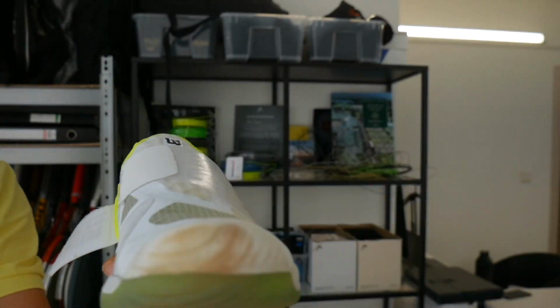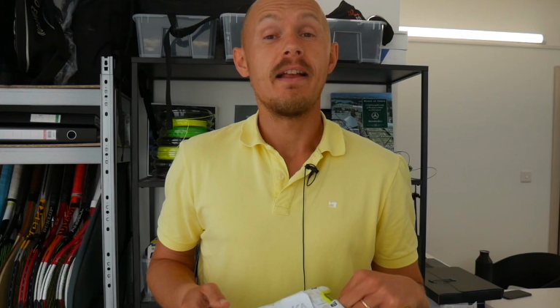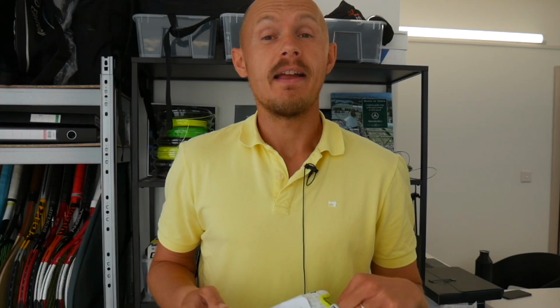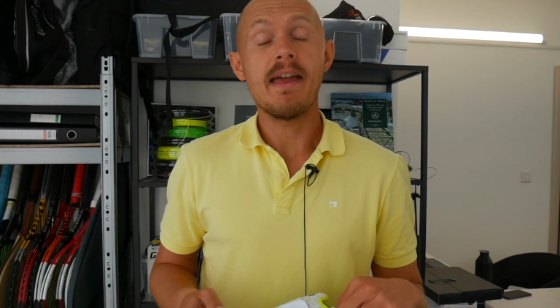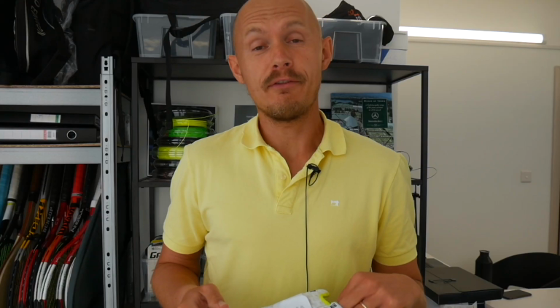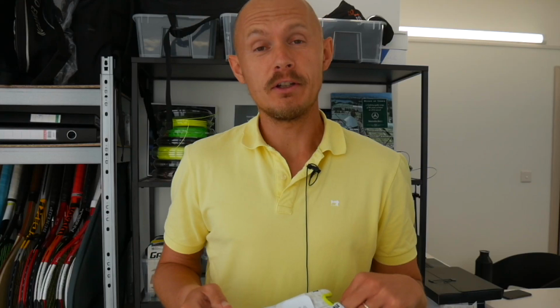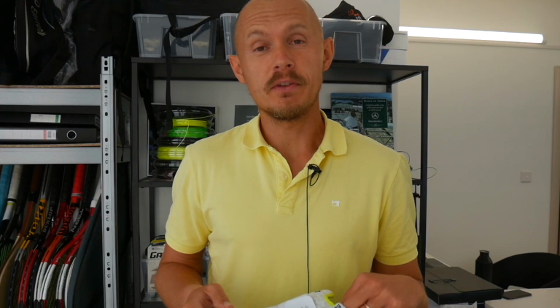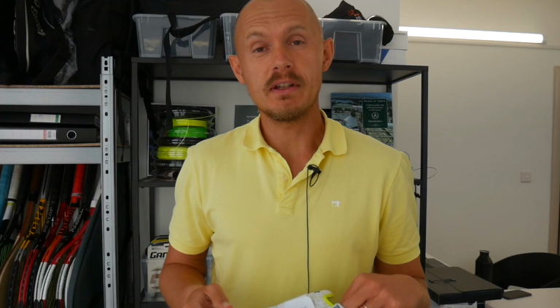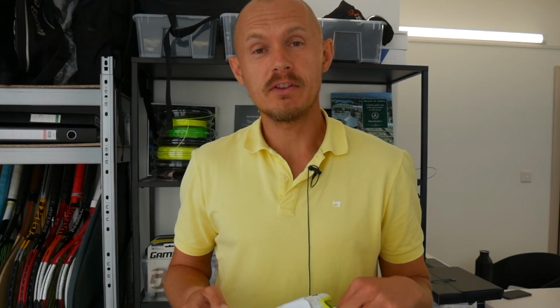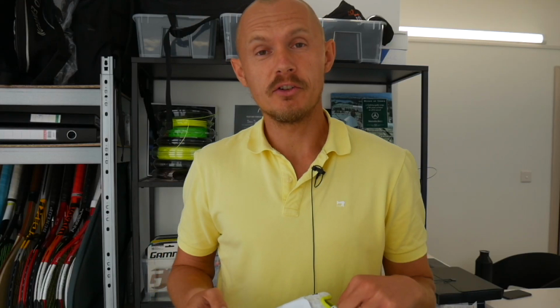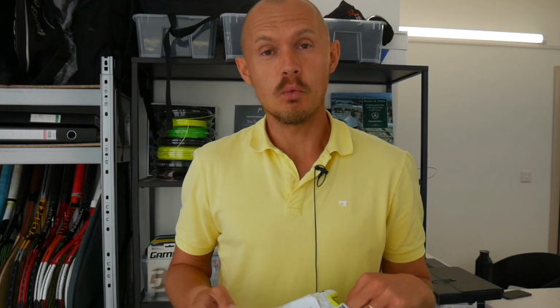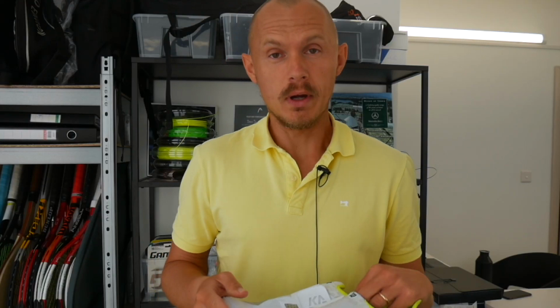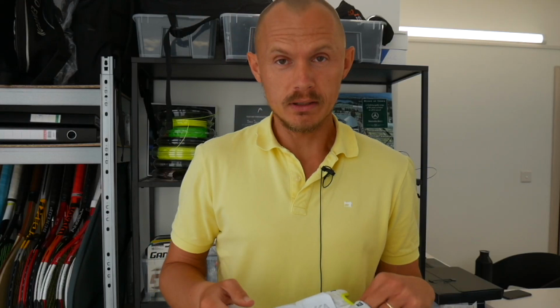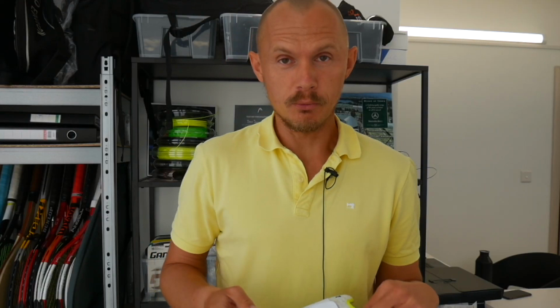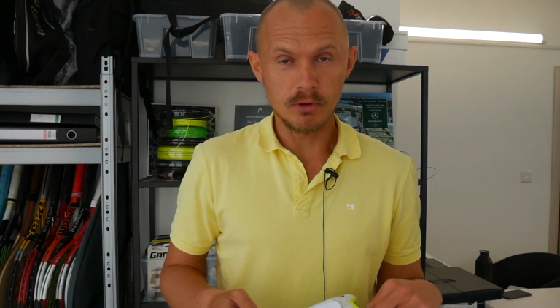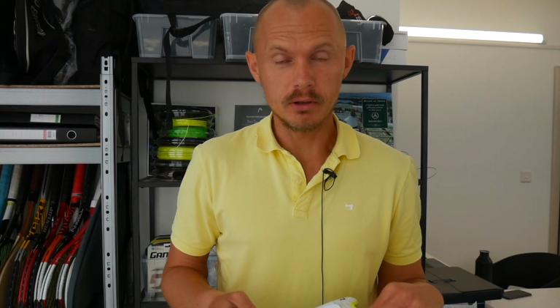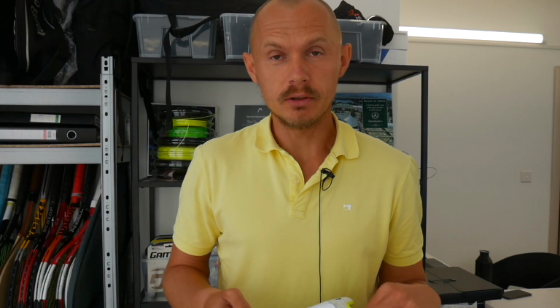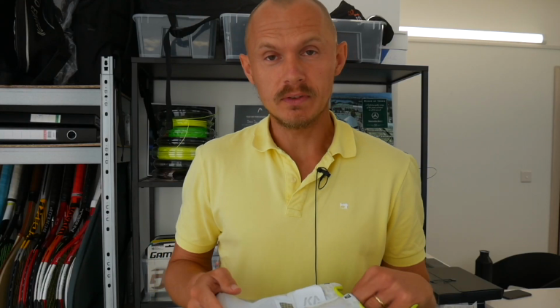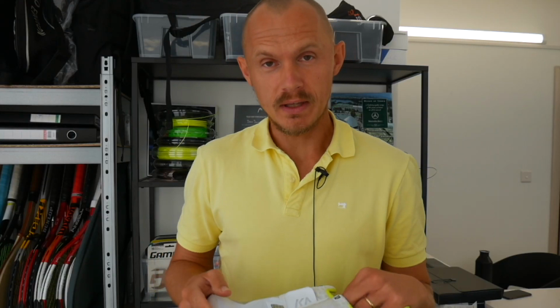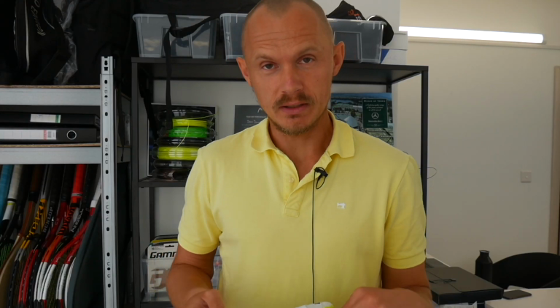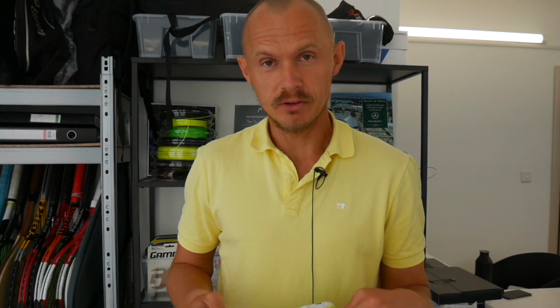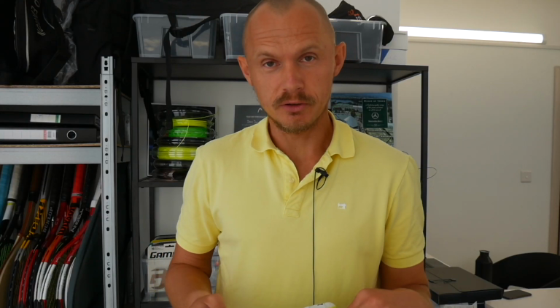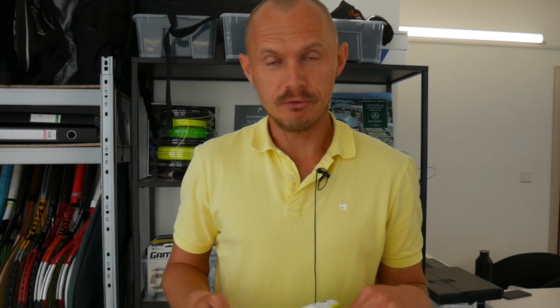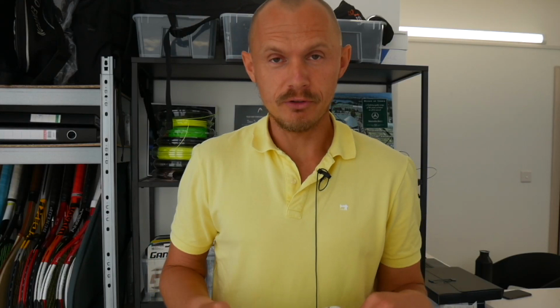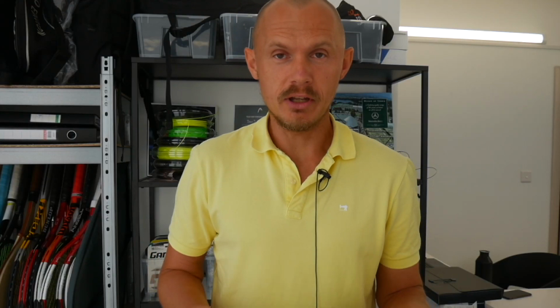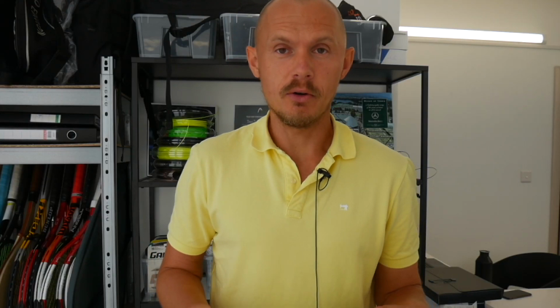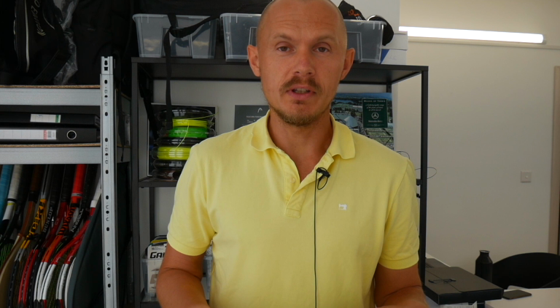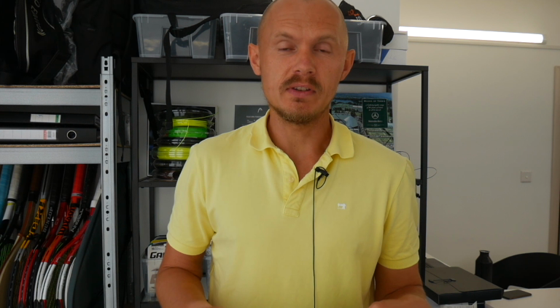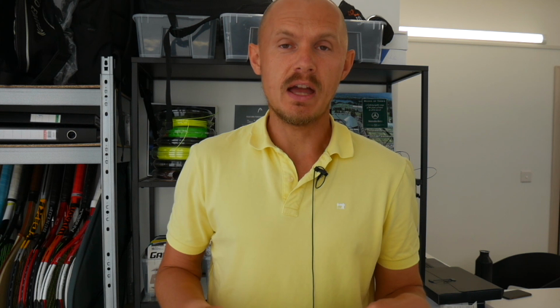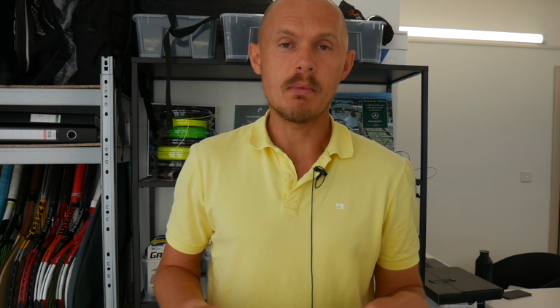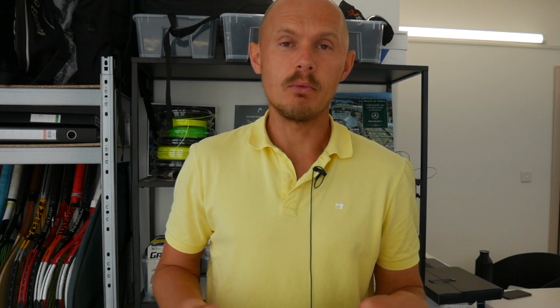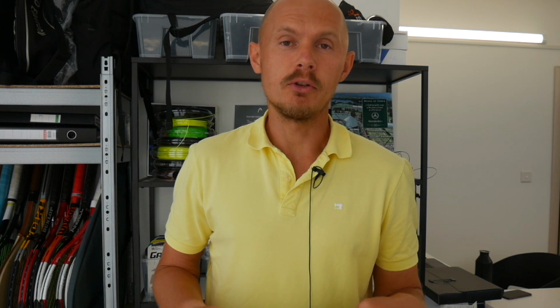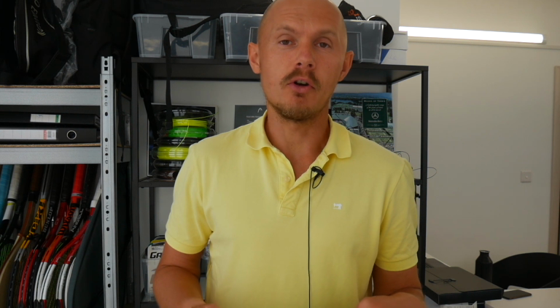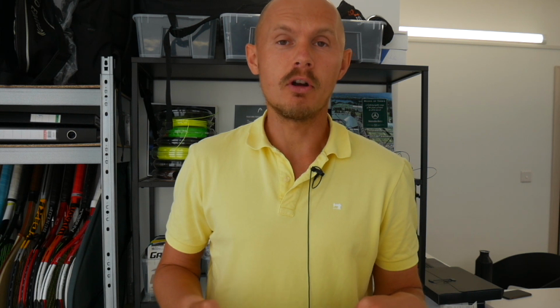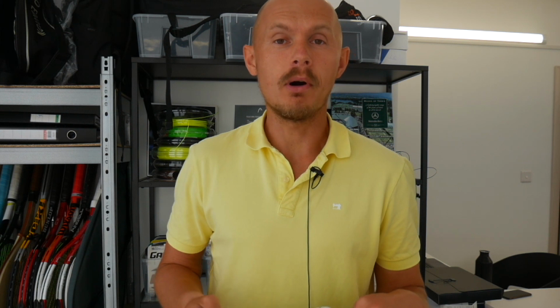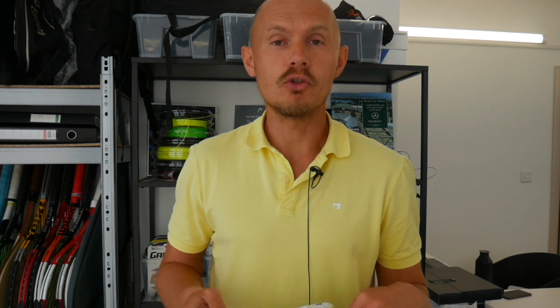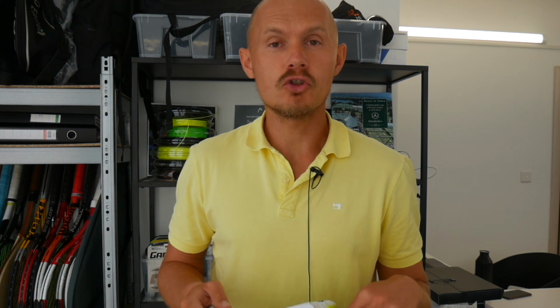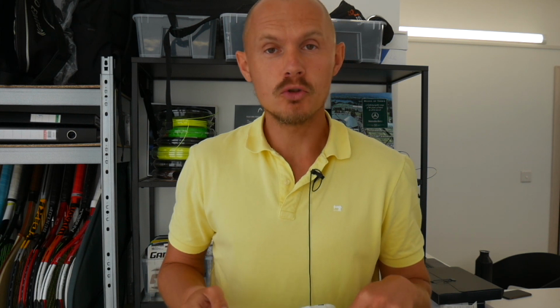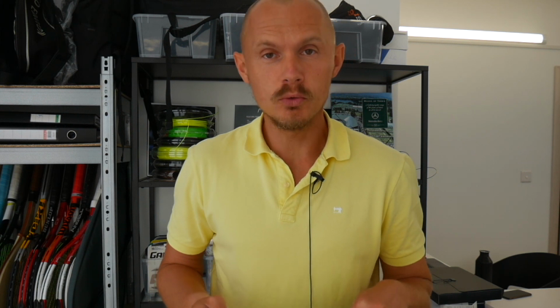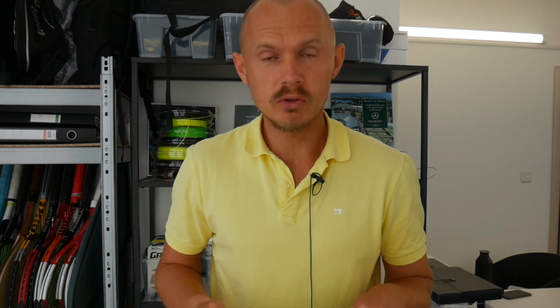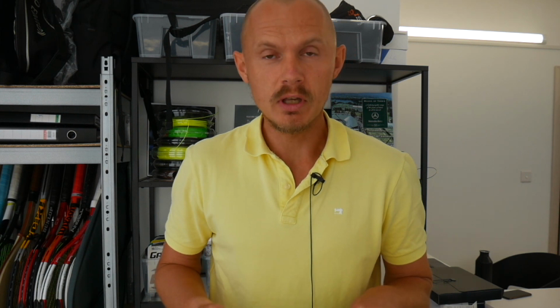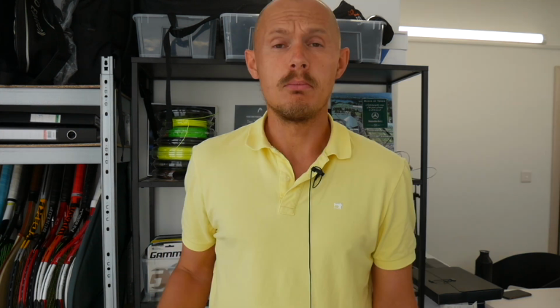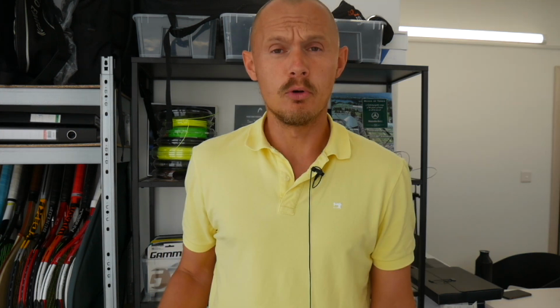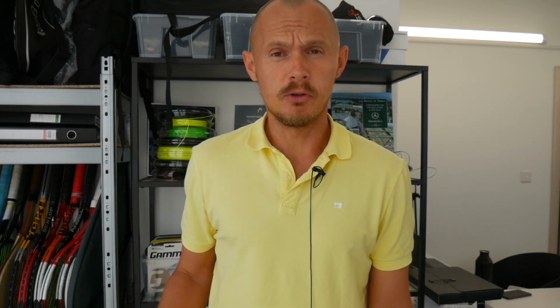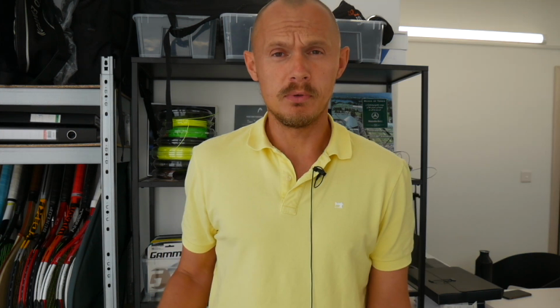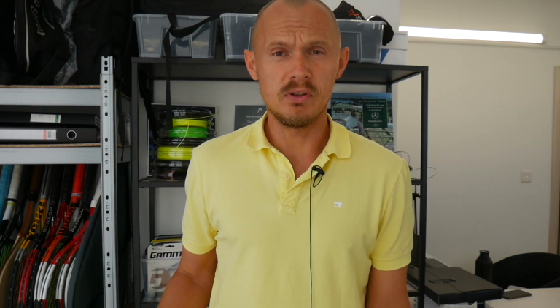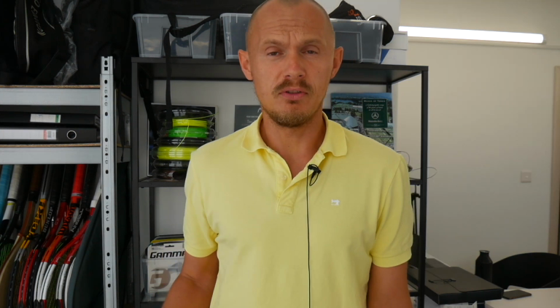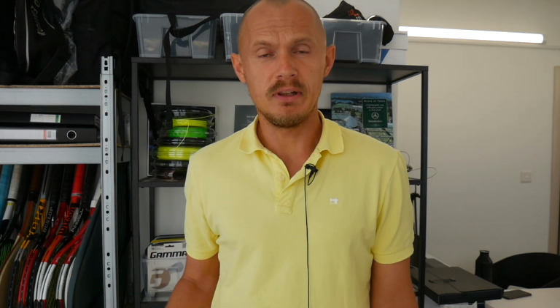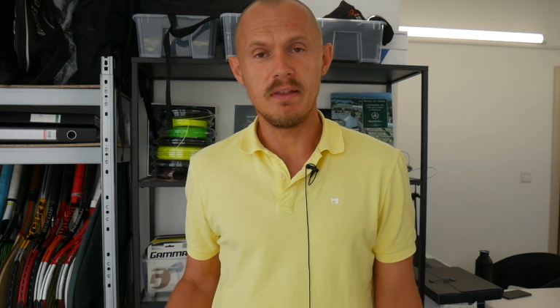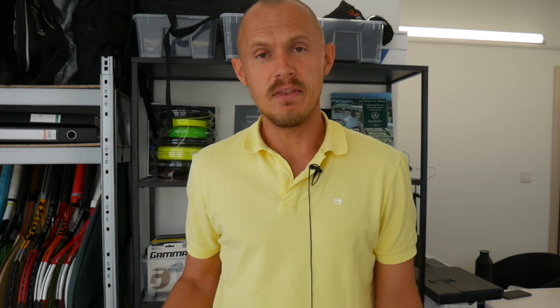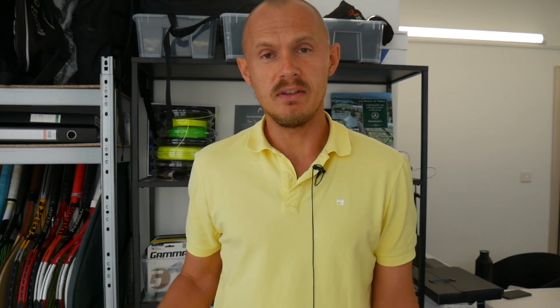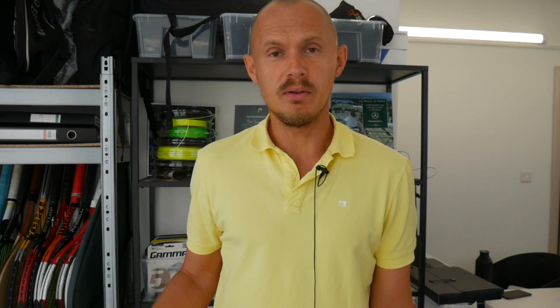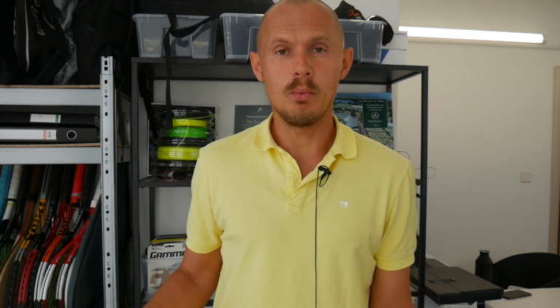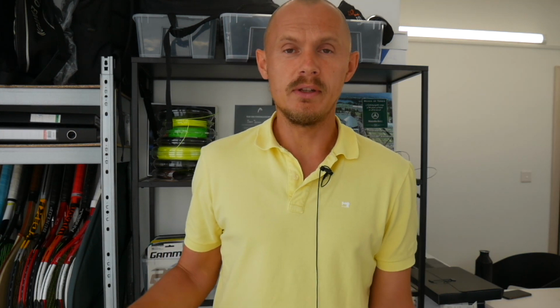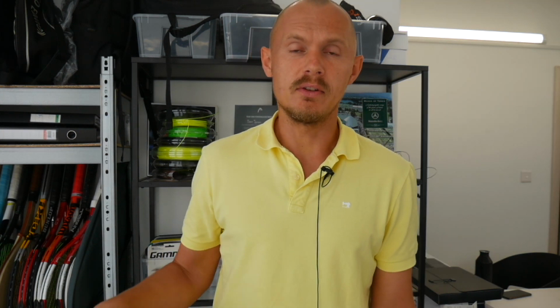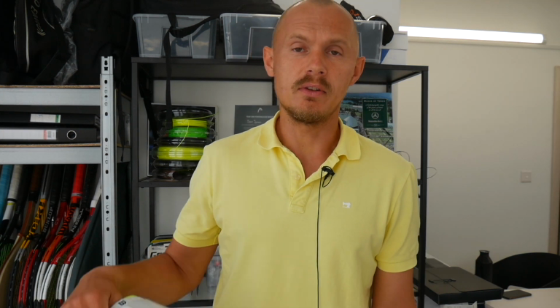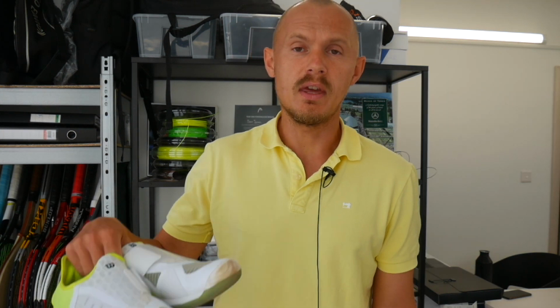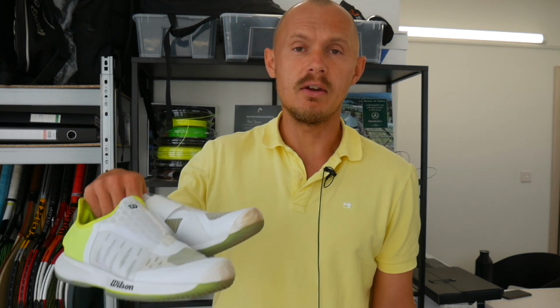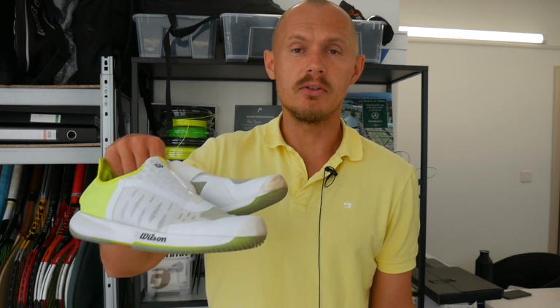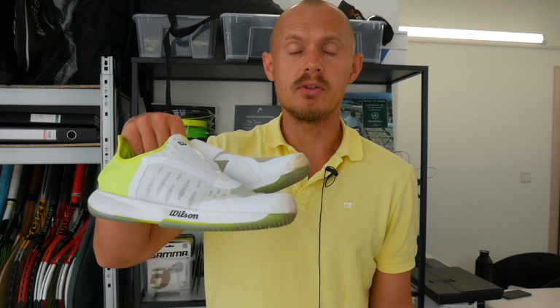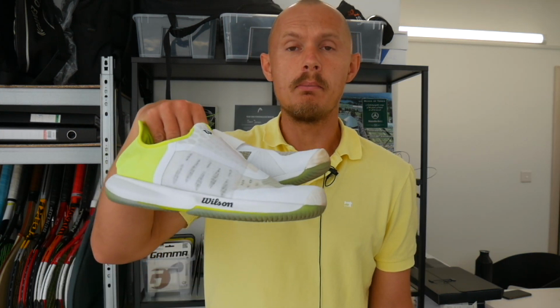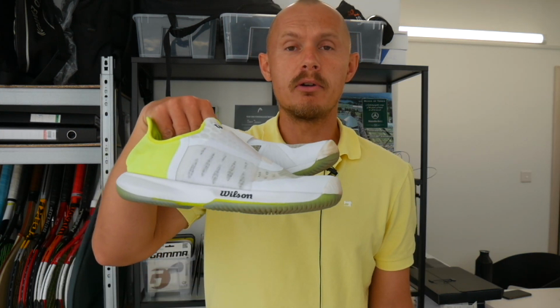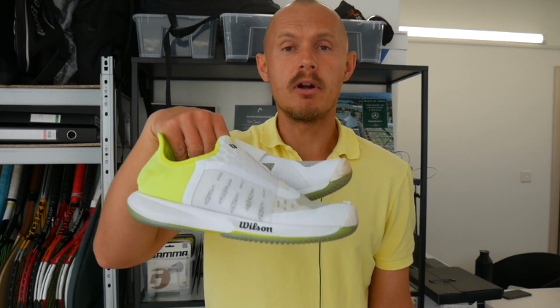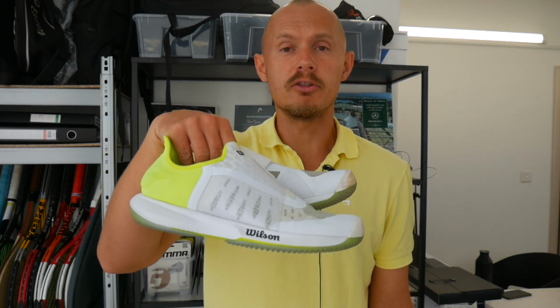Hey, hello tennis nerds. Welcome to another Tennis Nerd video. This time I will talk about shoes, more specifically these Wilson Kaos Mirage.